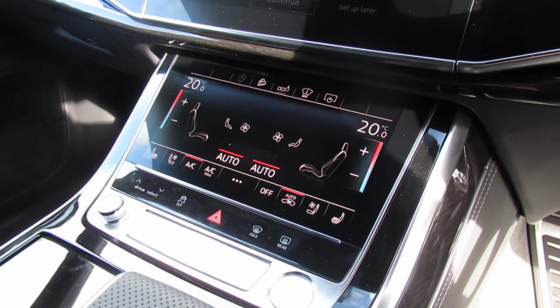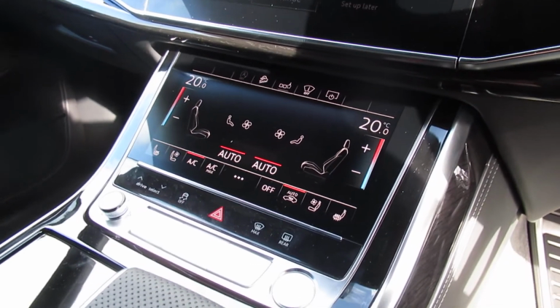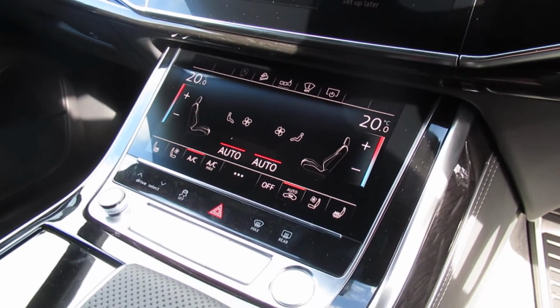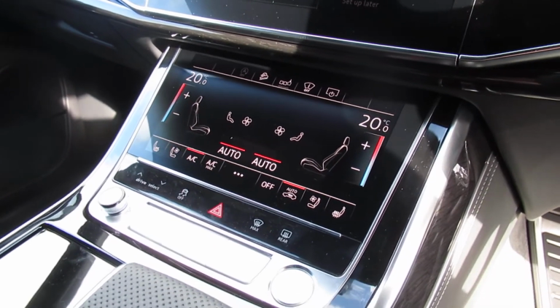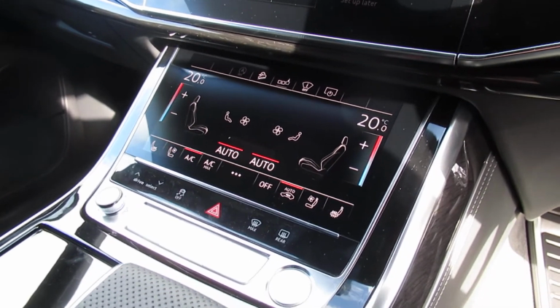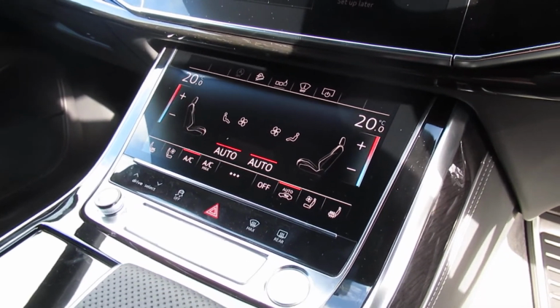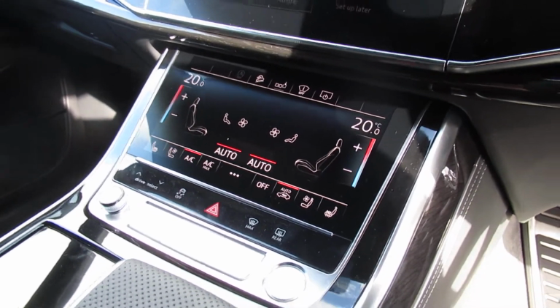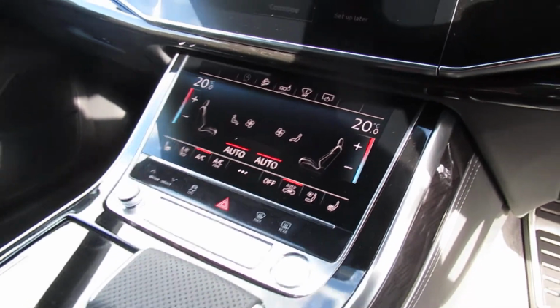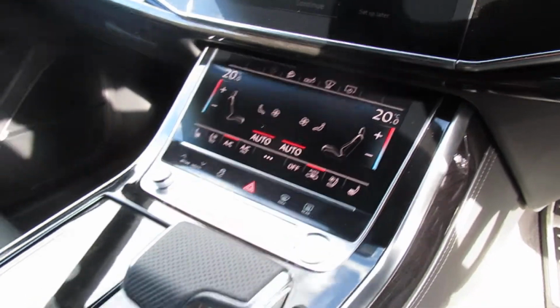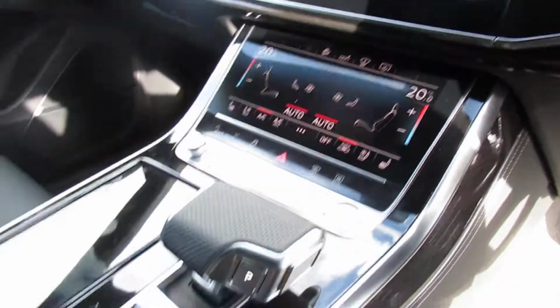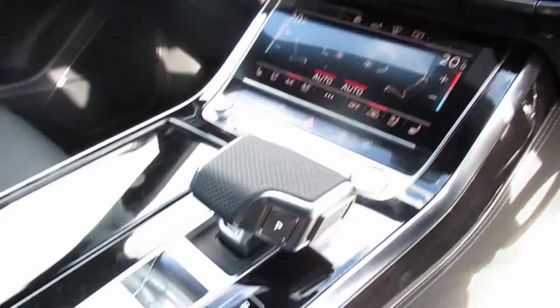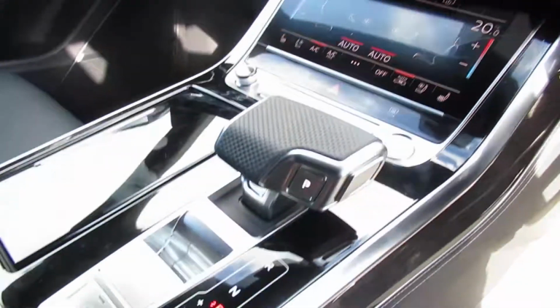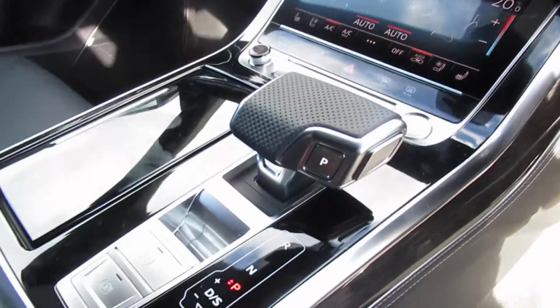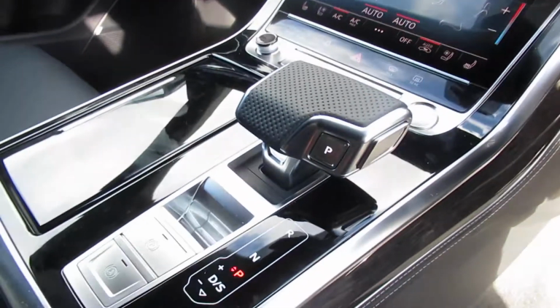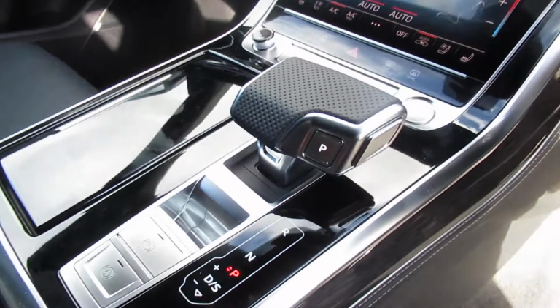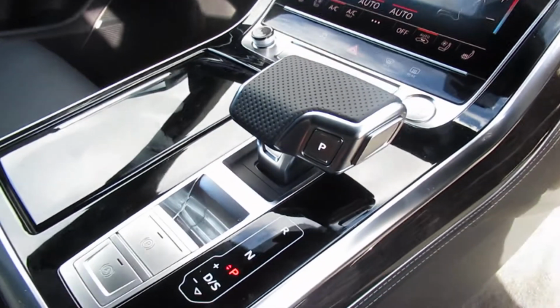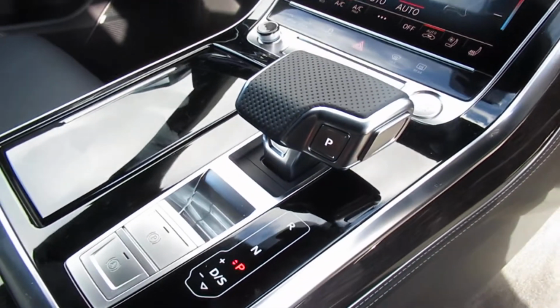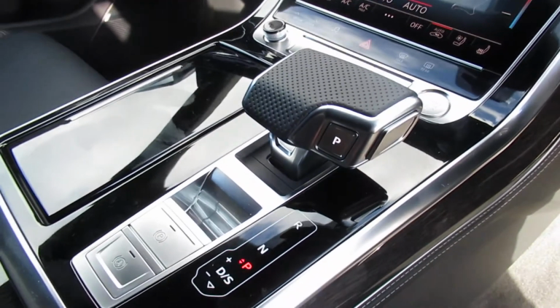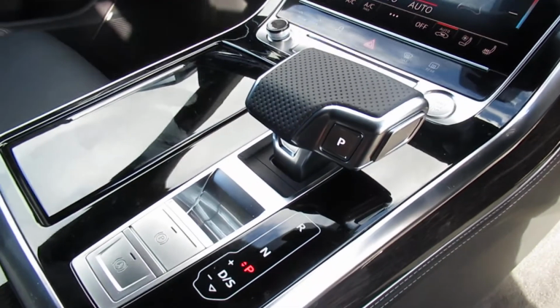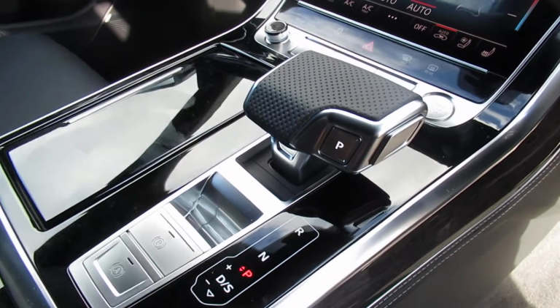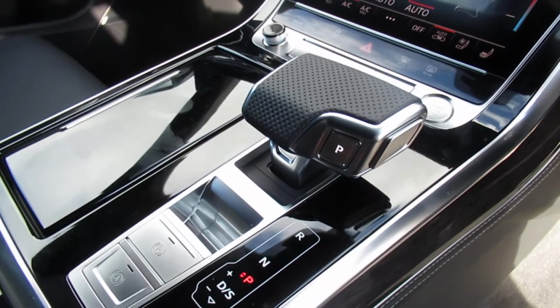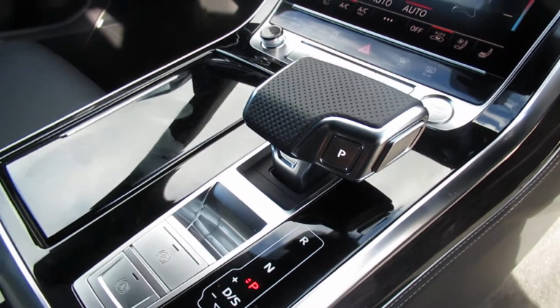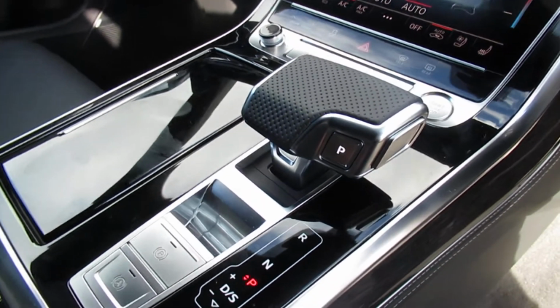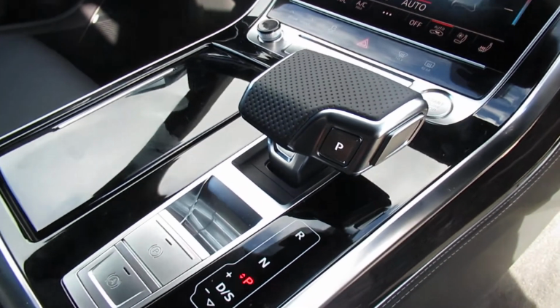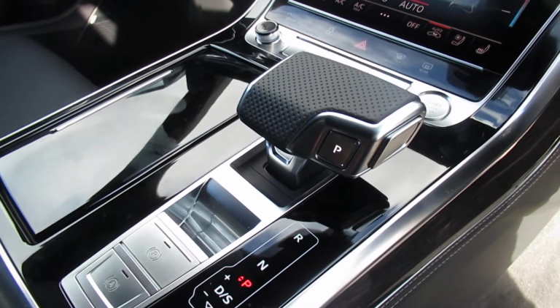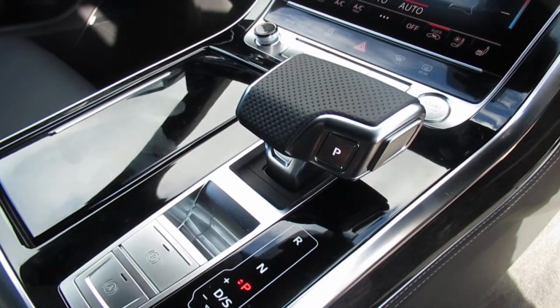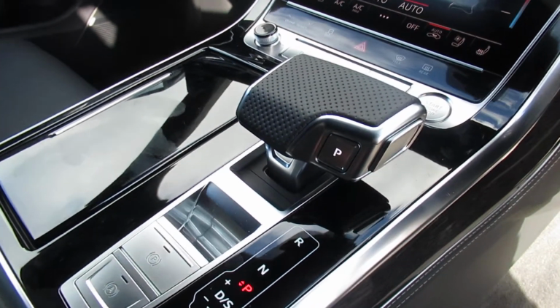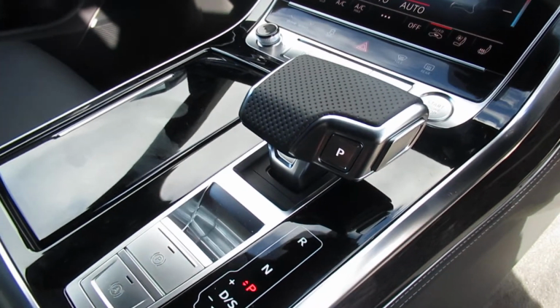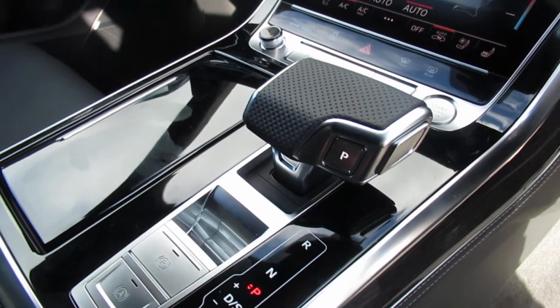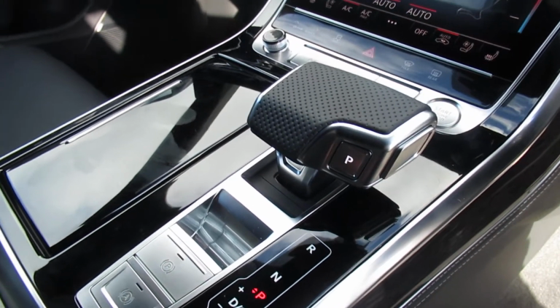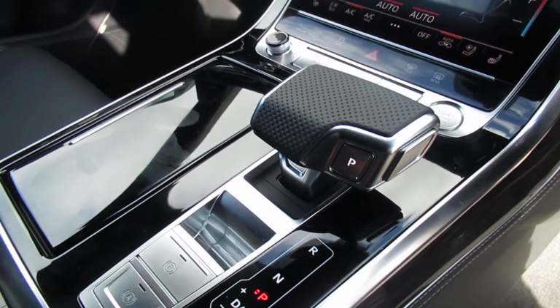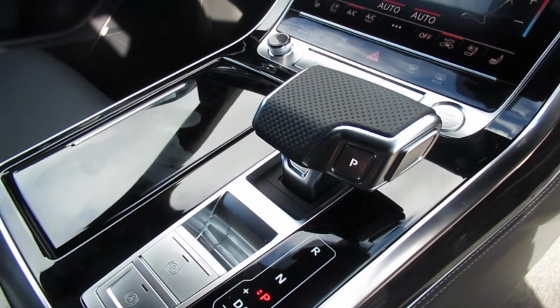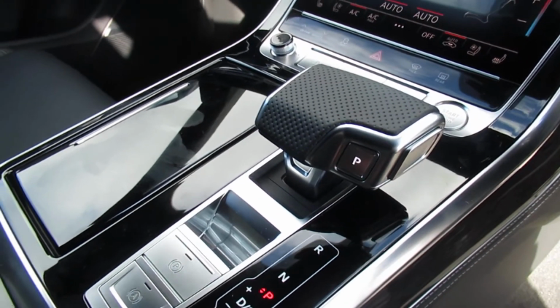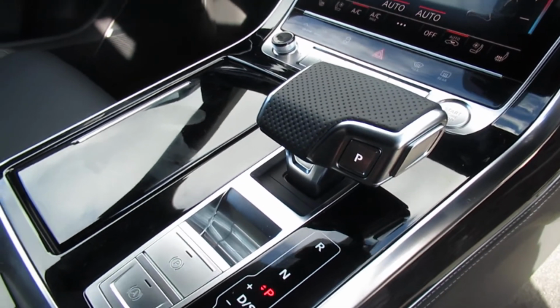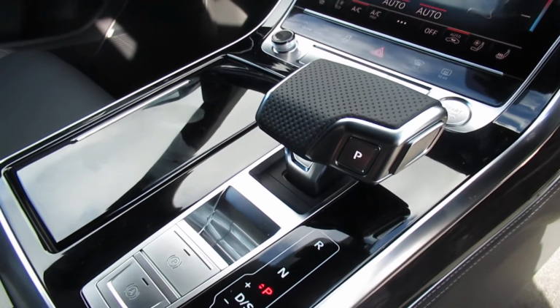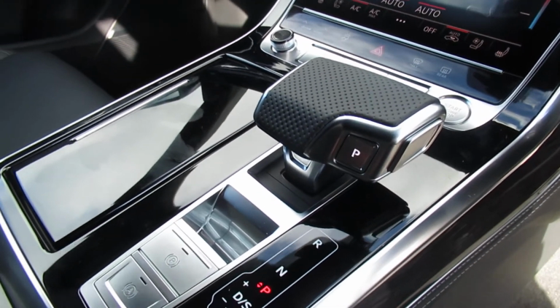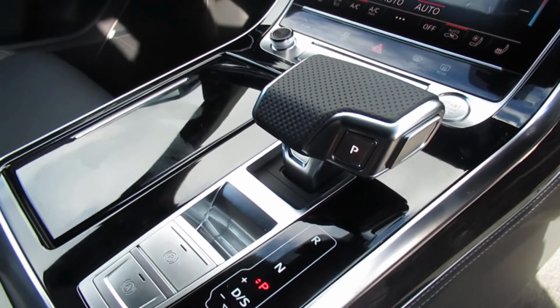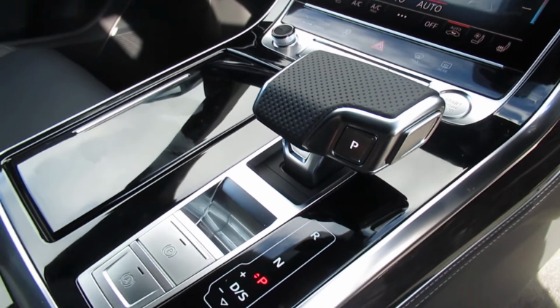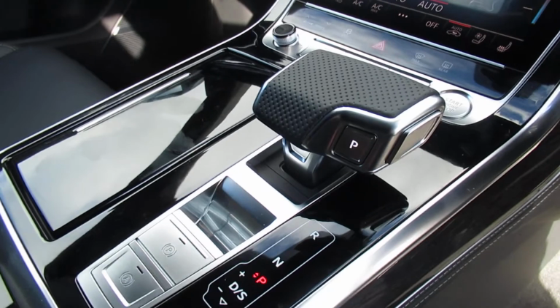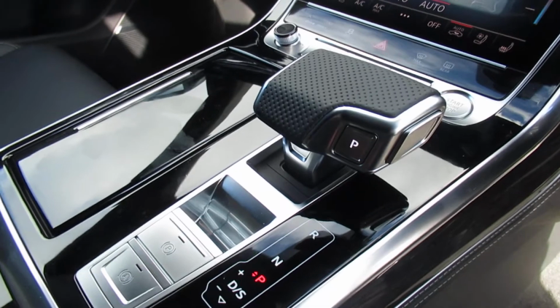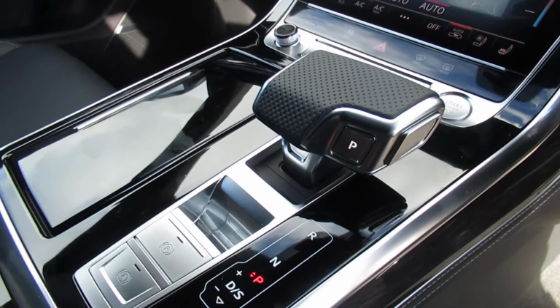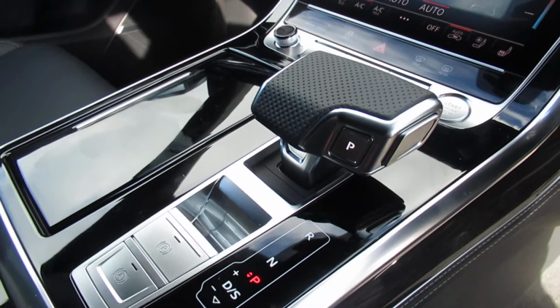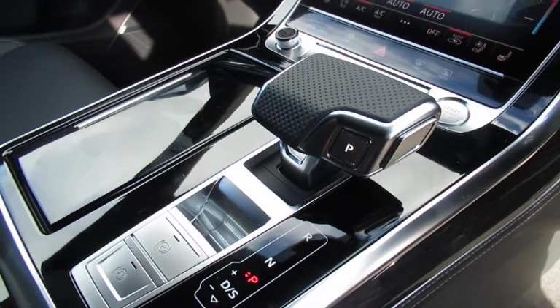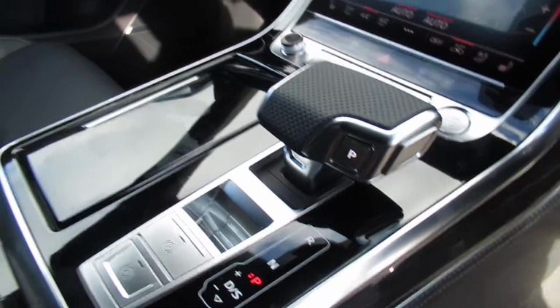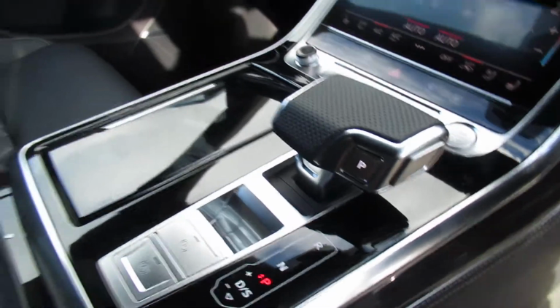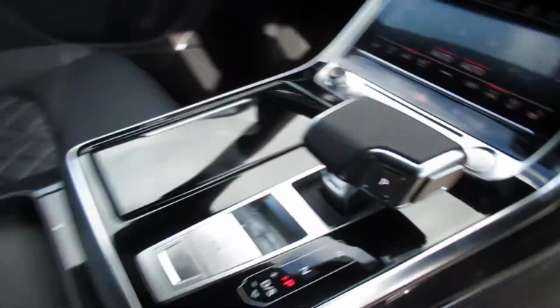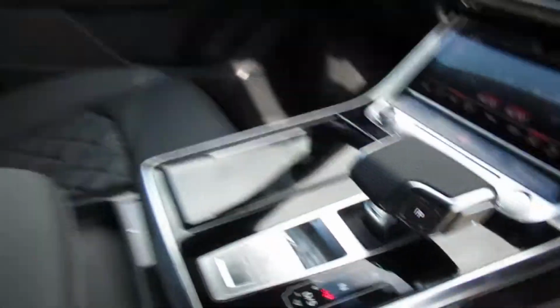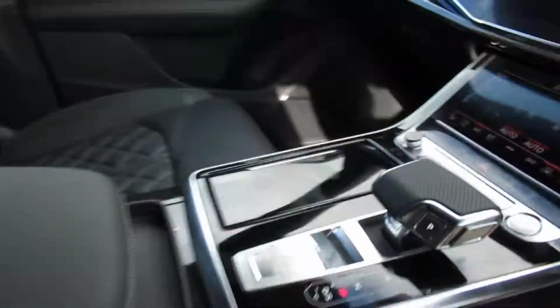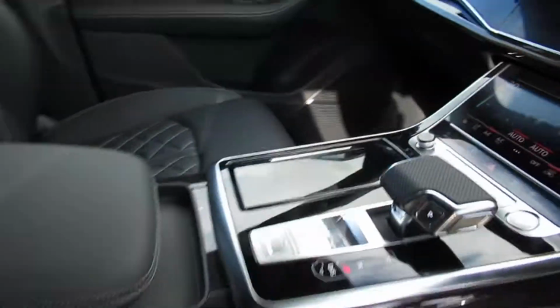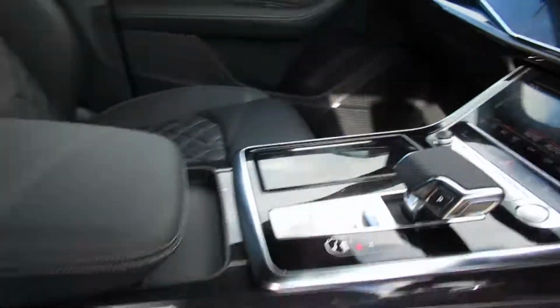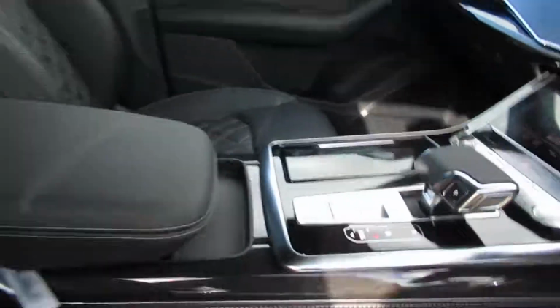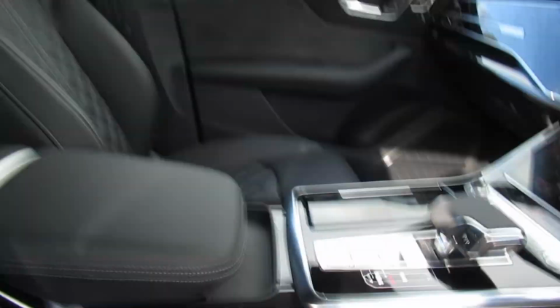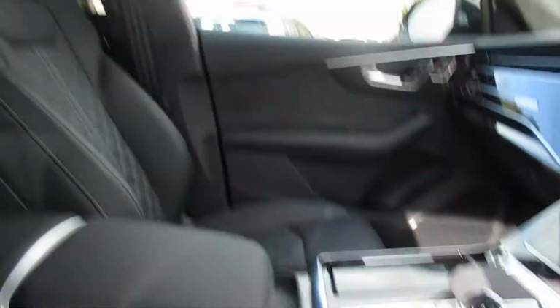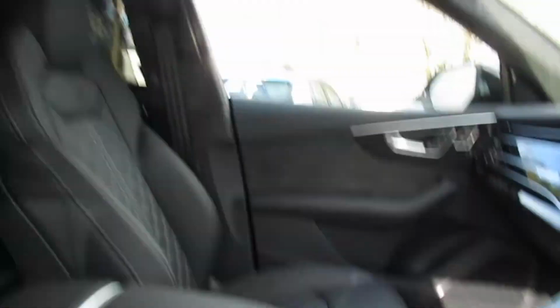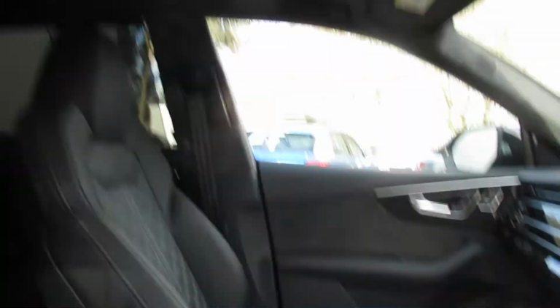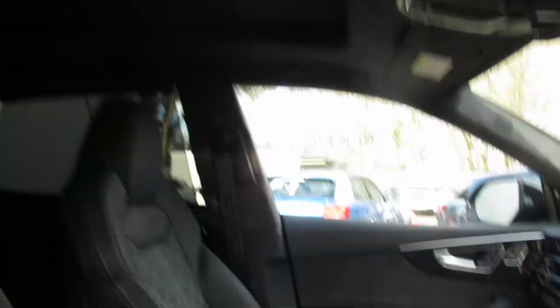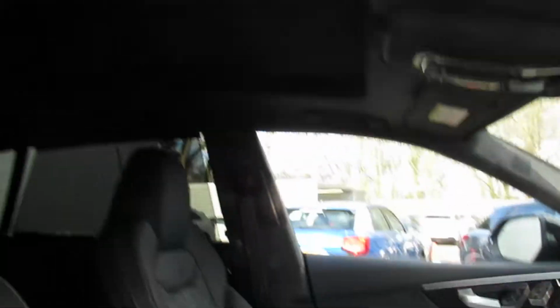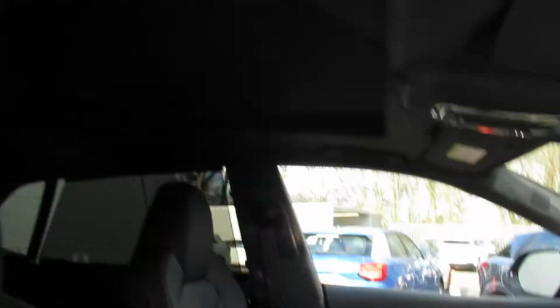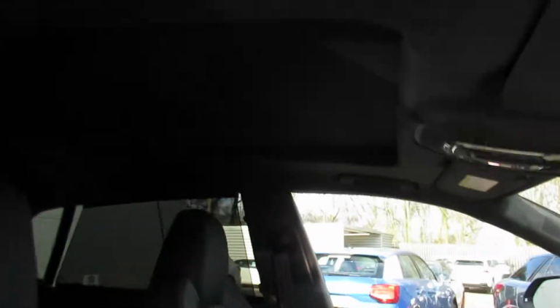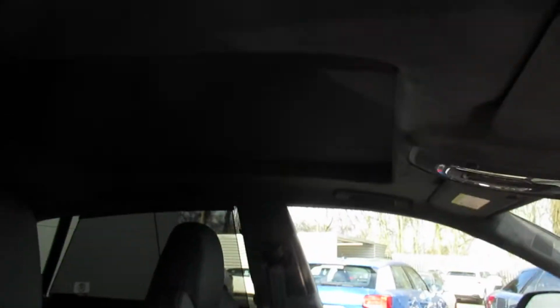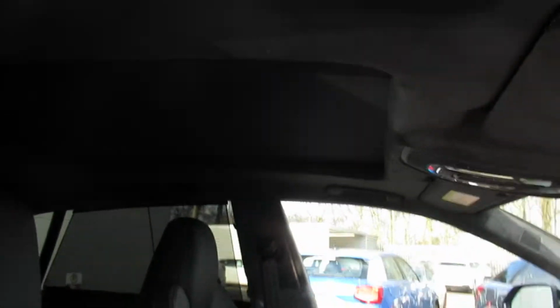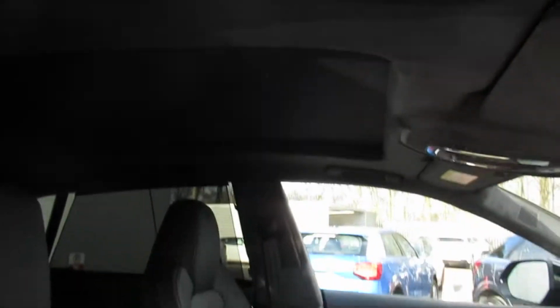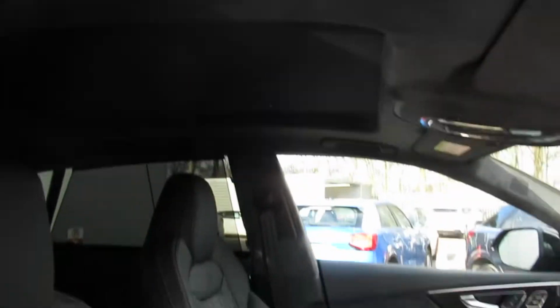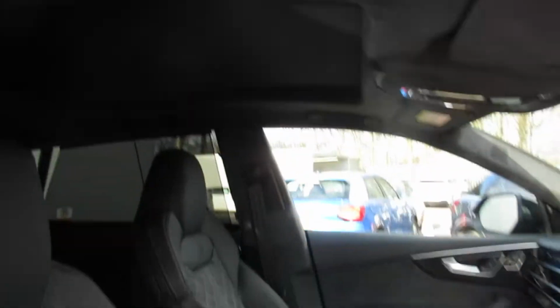Front heated seats with air conditioning and an 8-speed Tiptronic automatic gearbox with a panoramic sunroof.